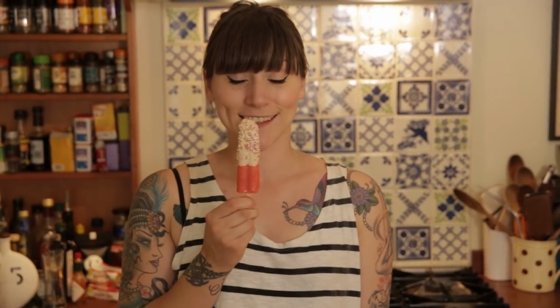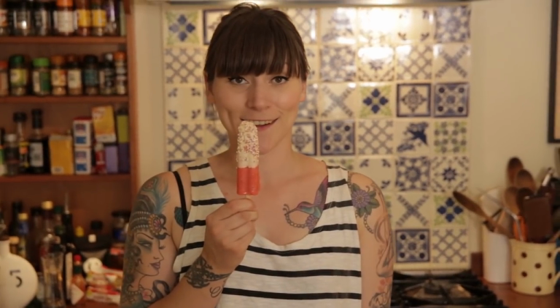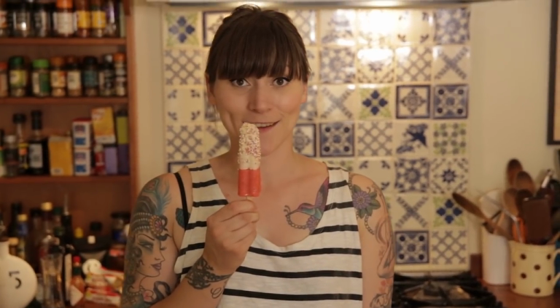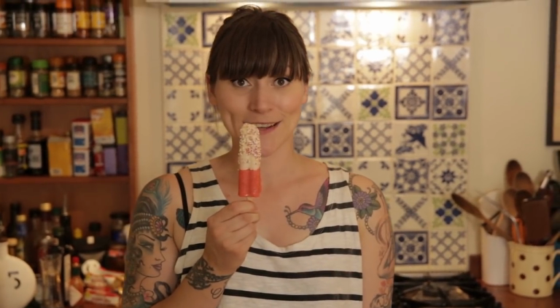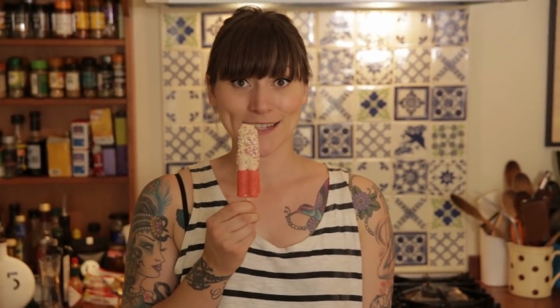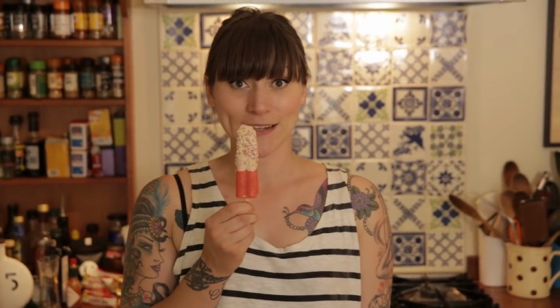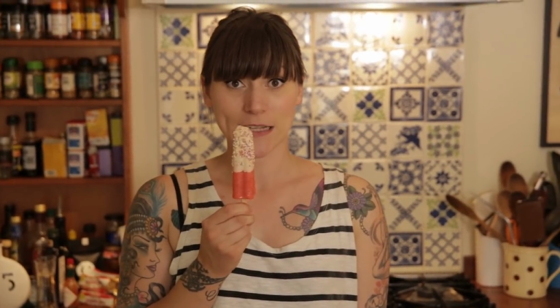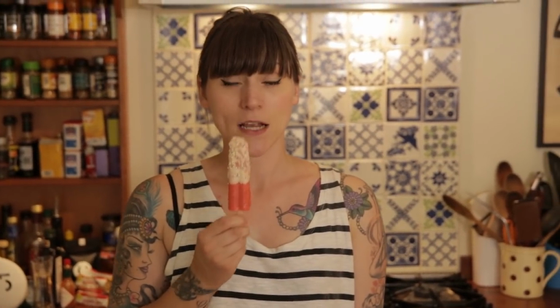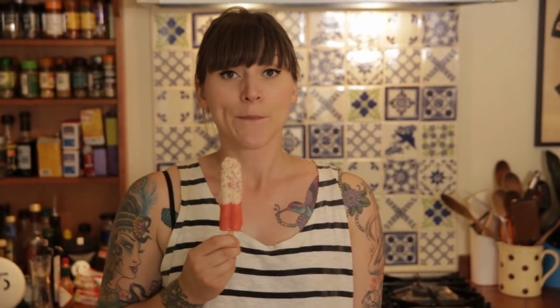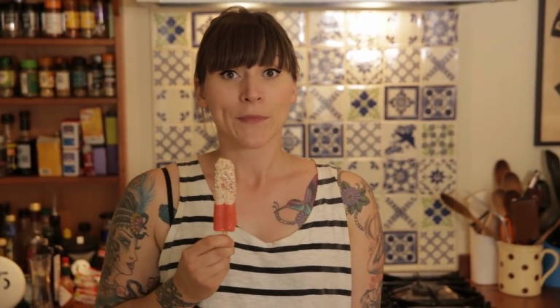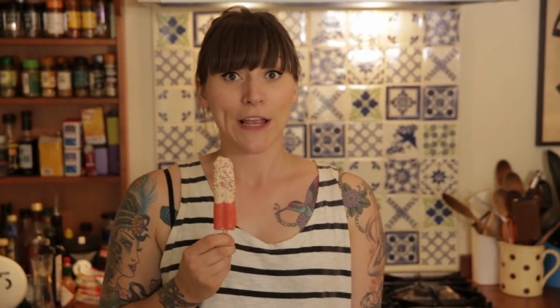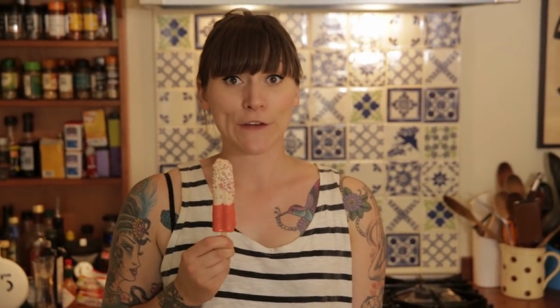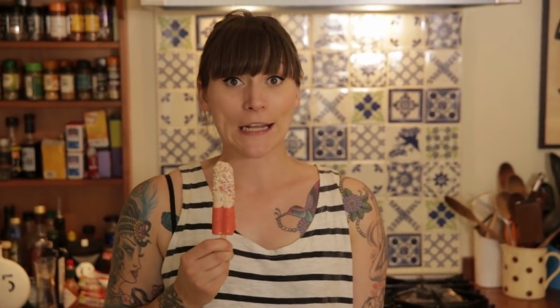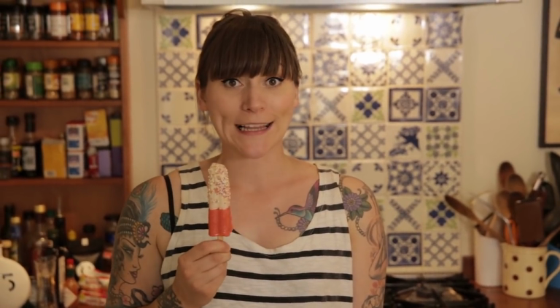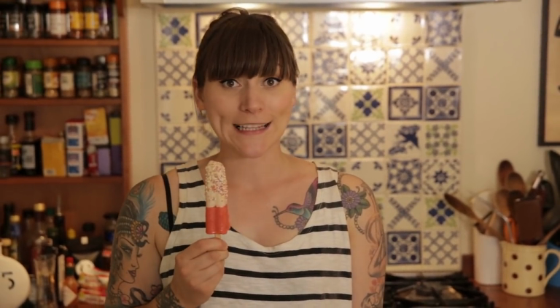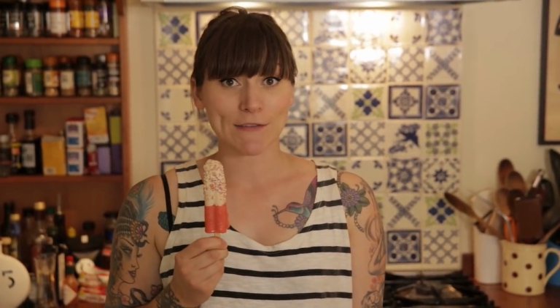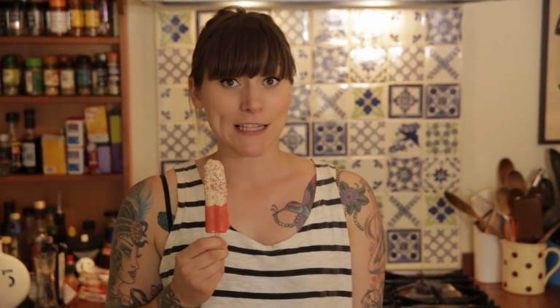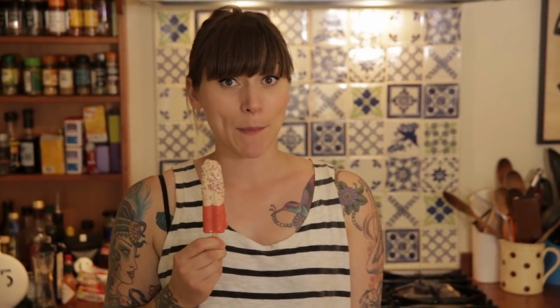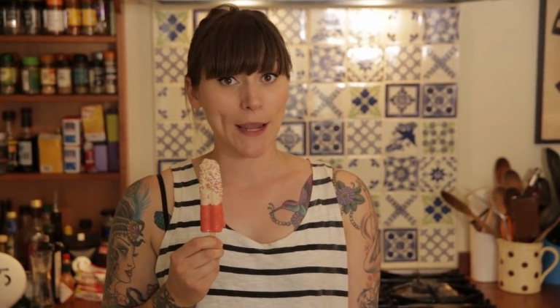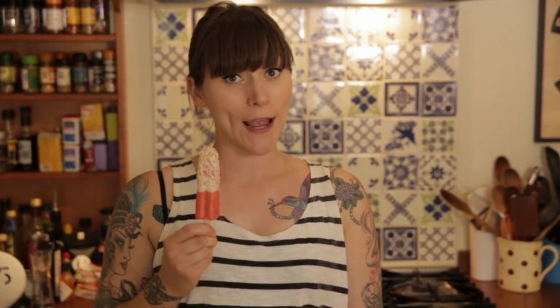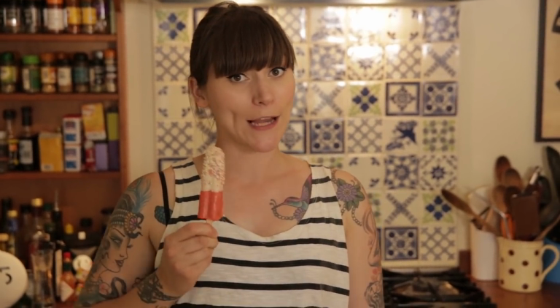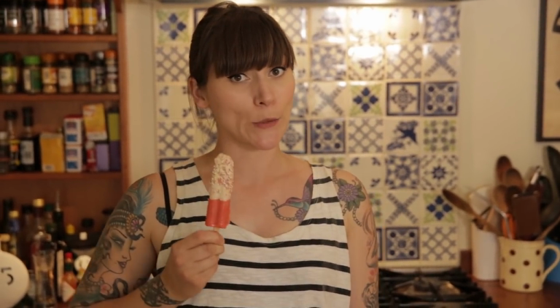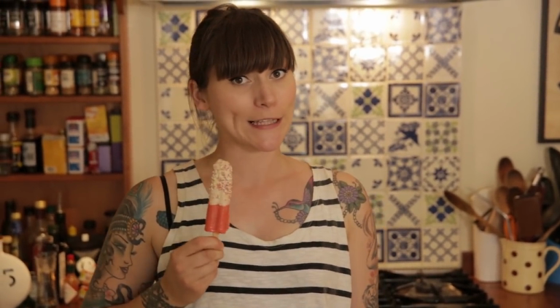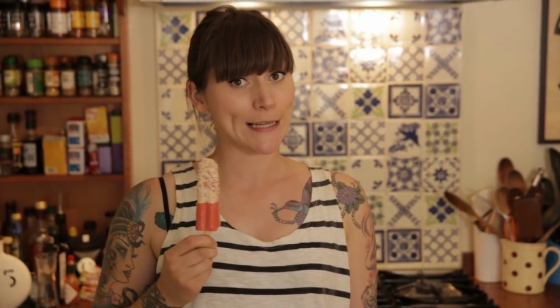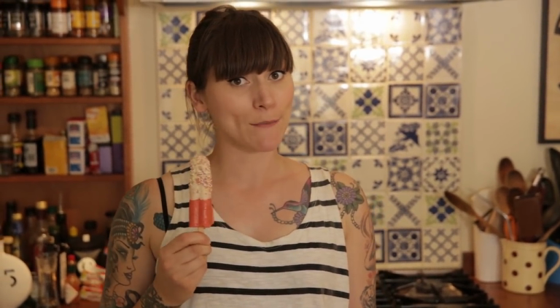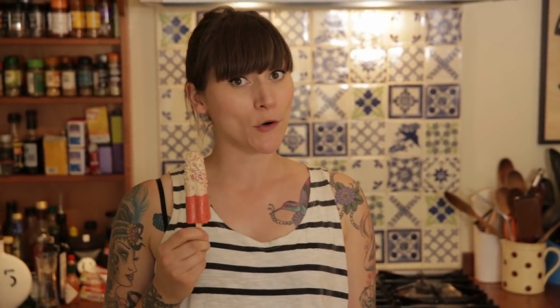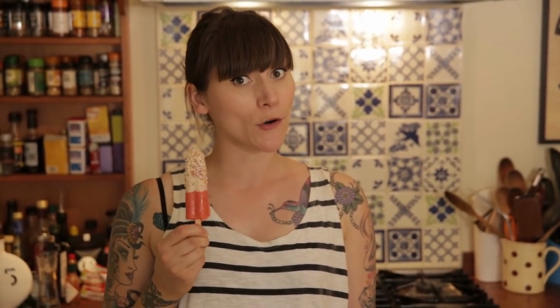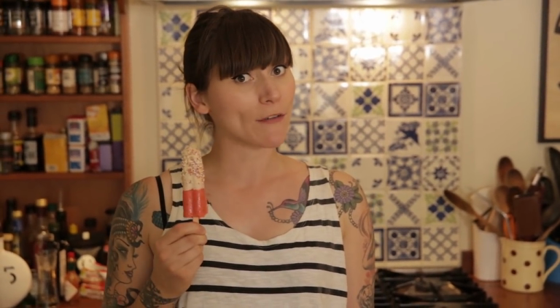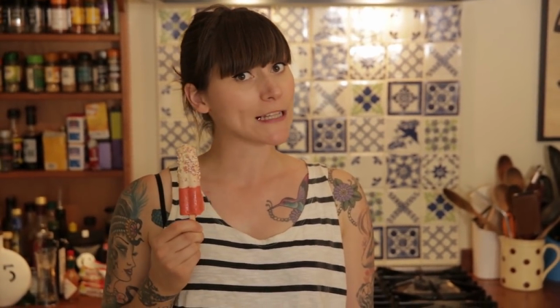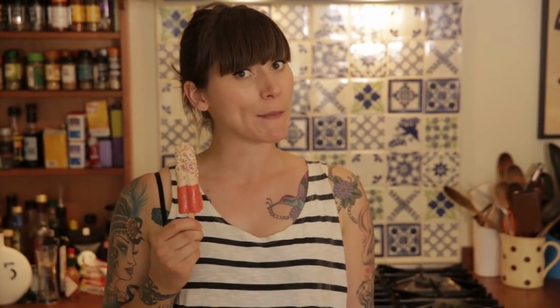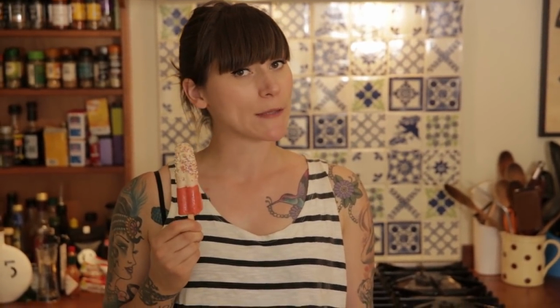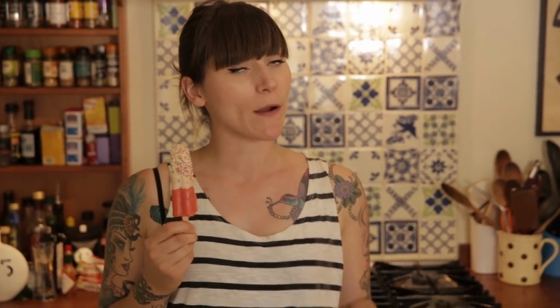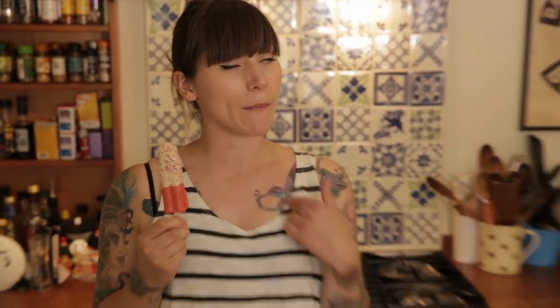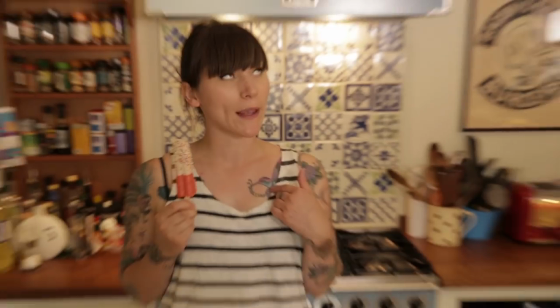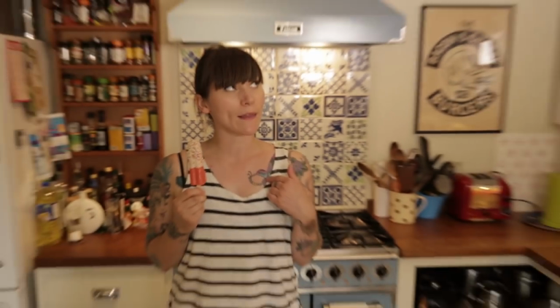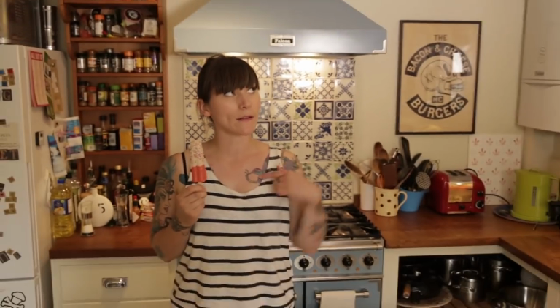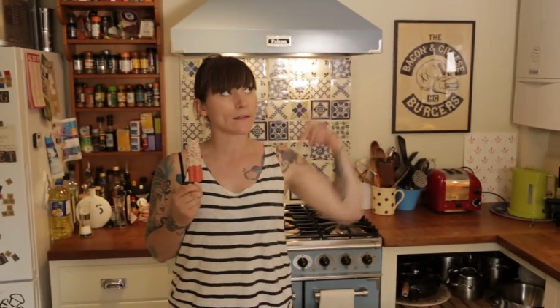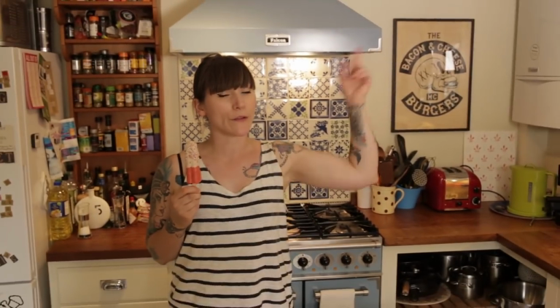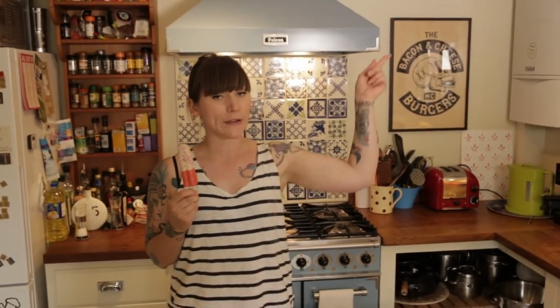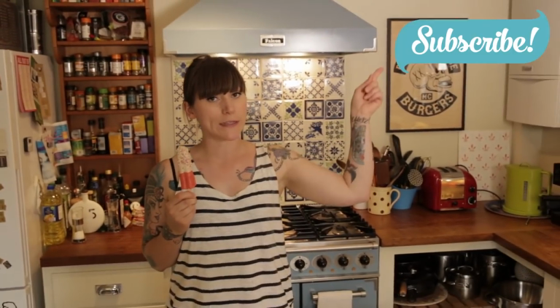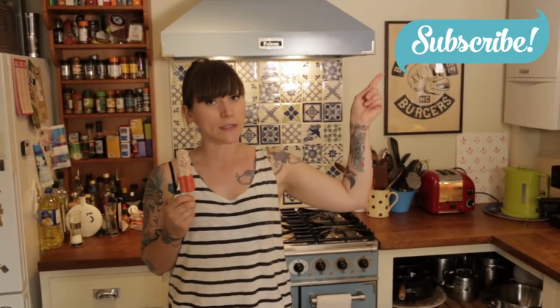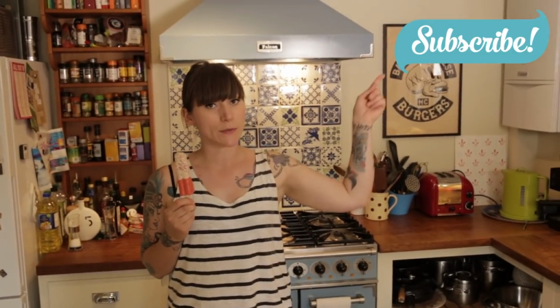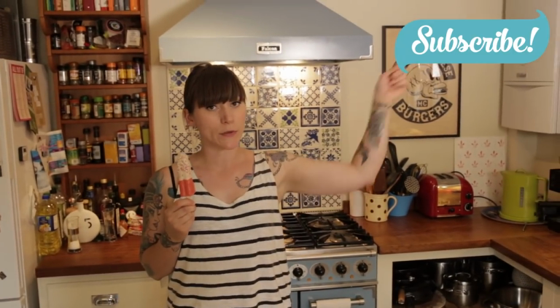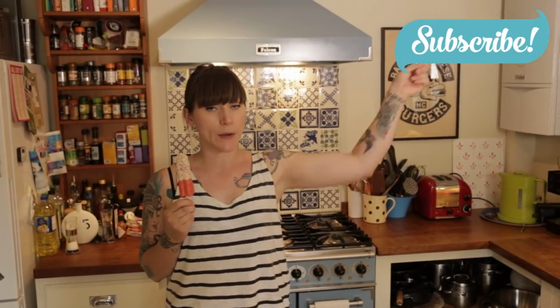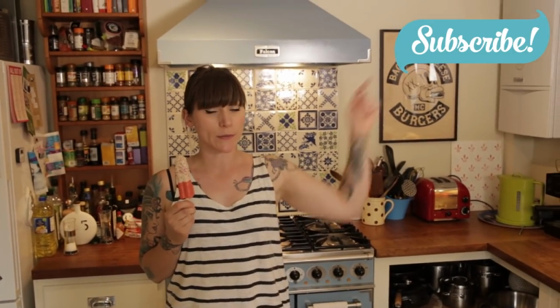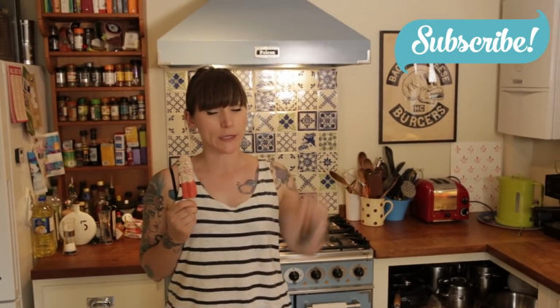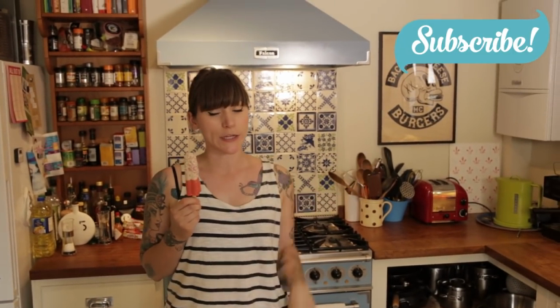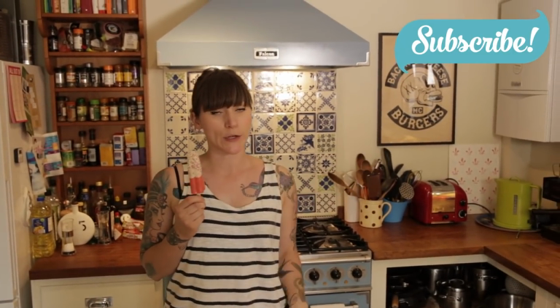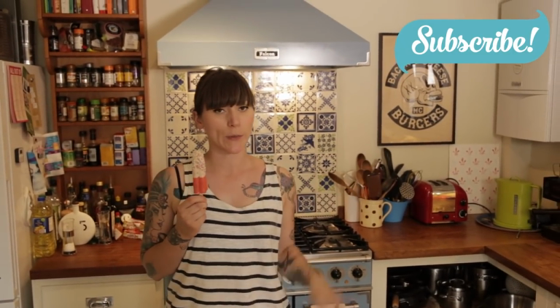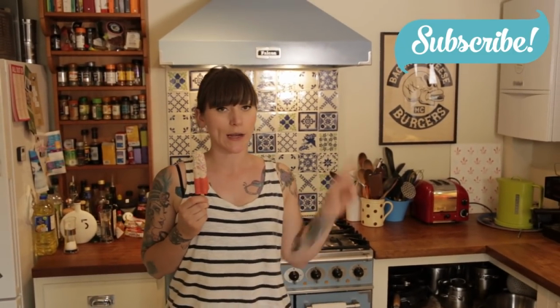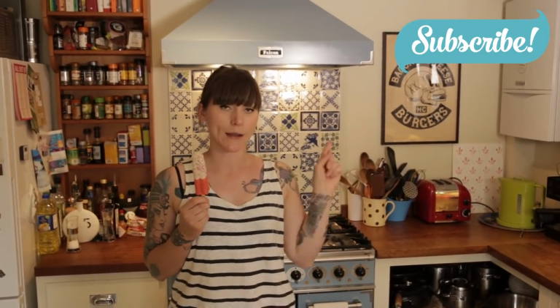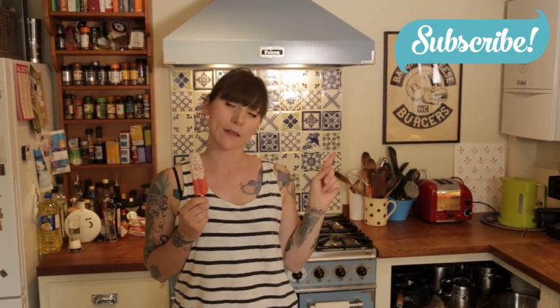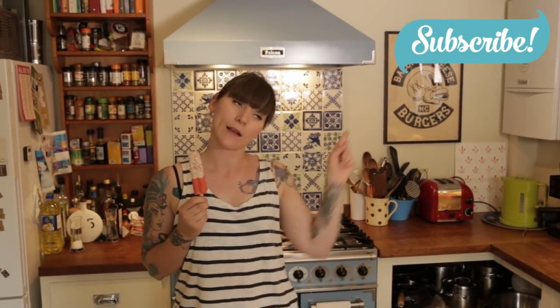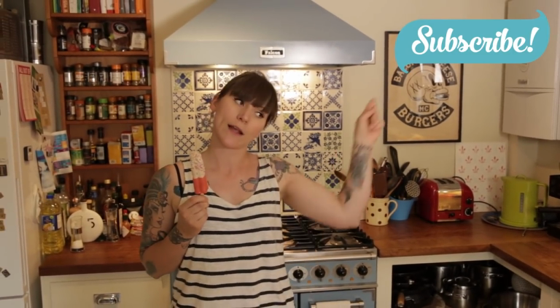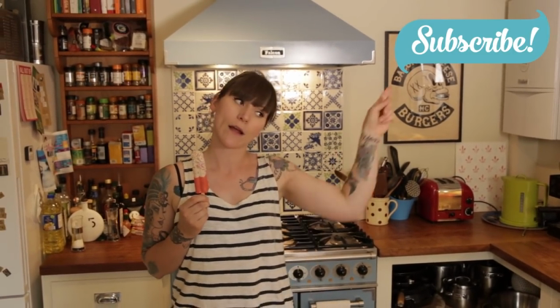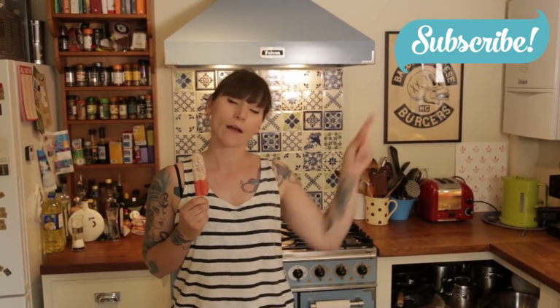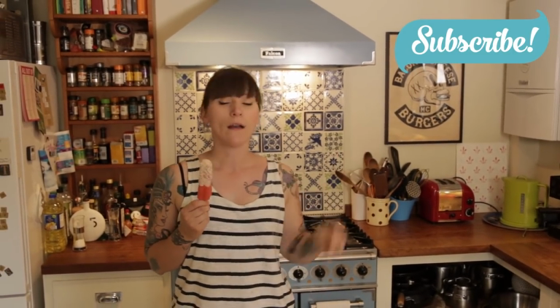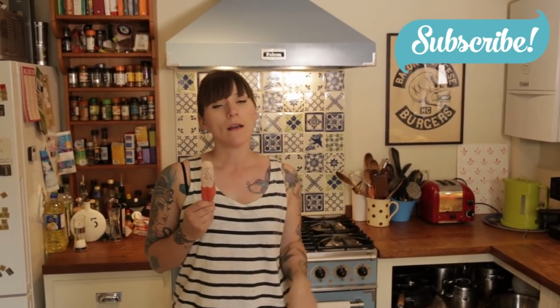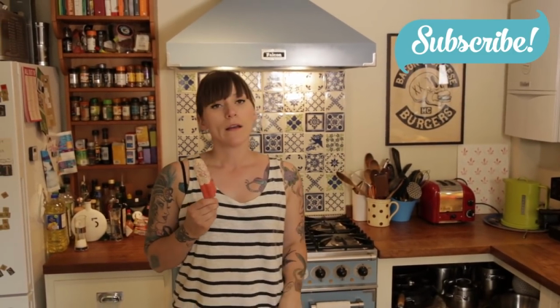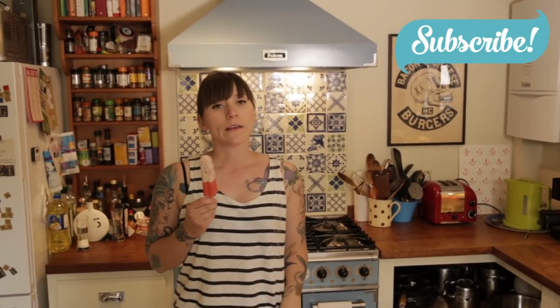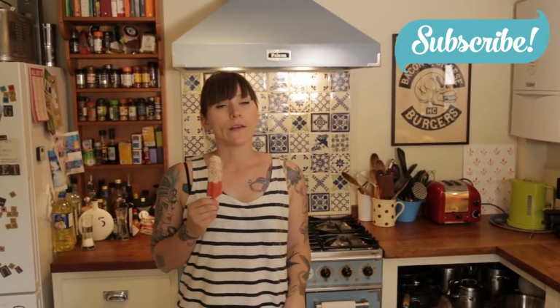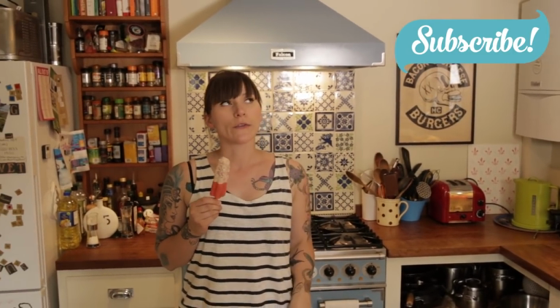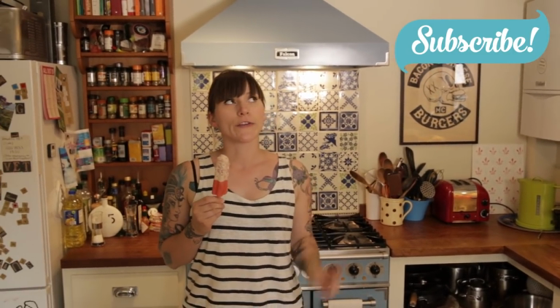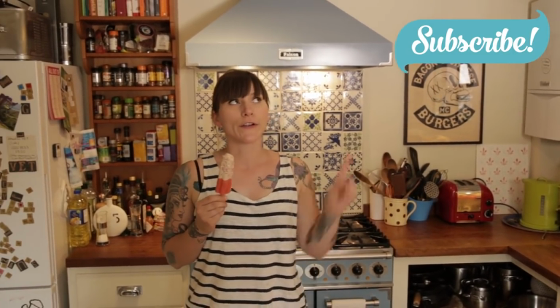I can't wait to eat this. If you like this recipe and you want to see more recipes by me, then don't forget to subscribe to my channel by clicking the link.